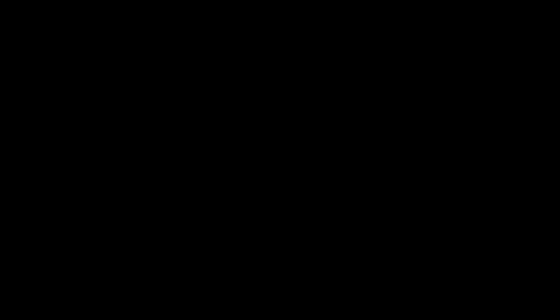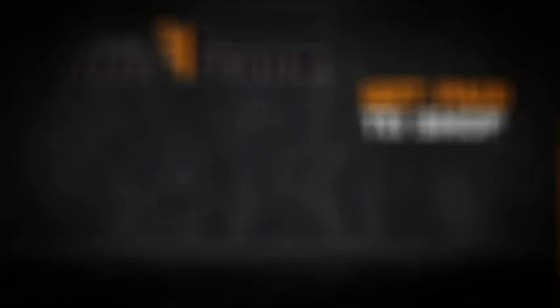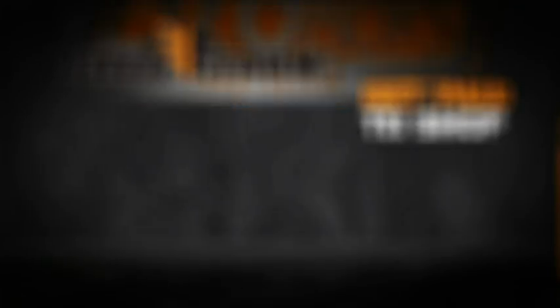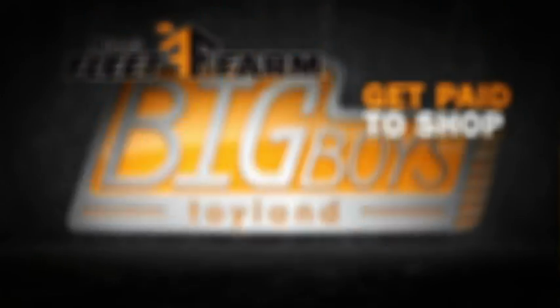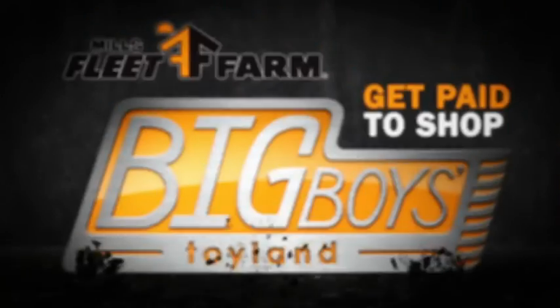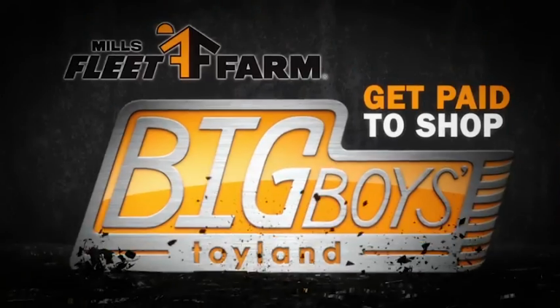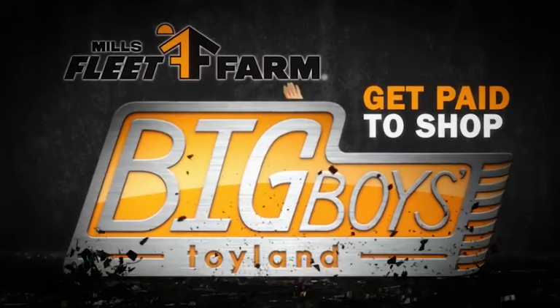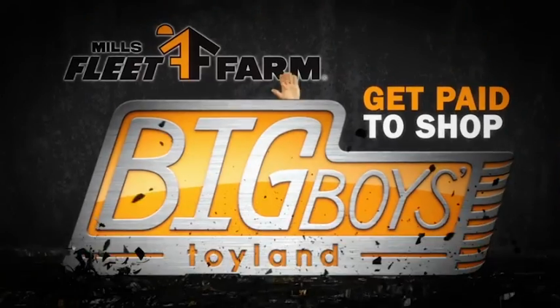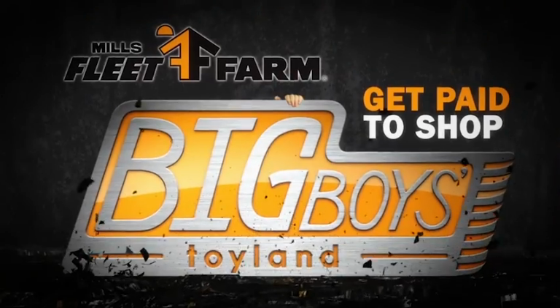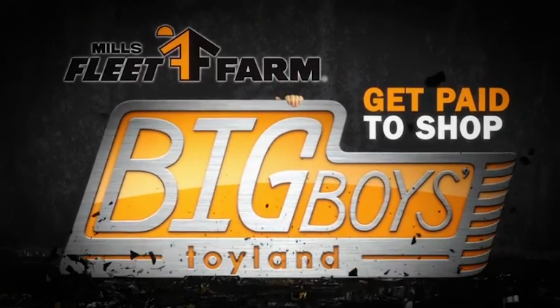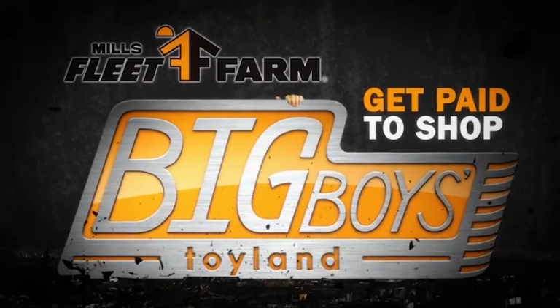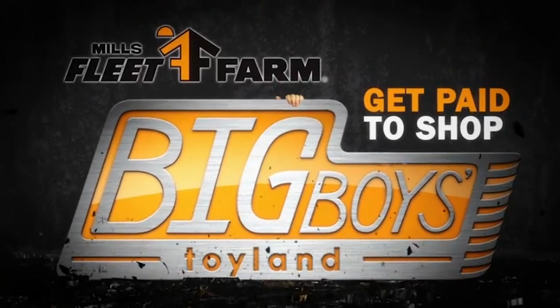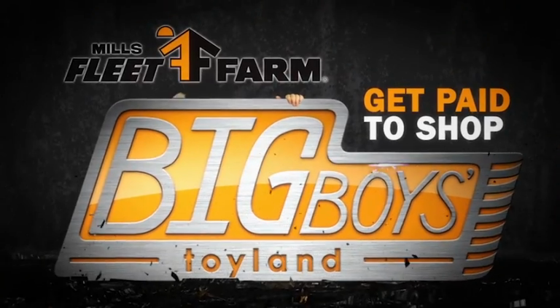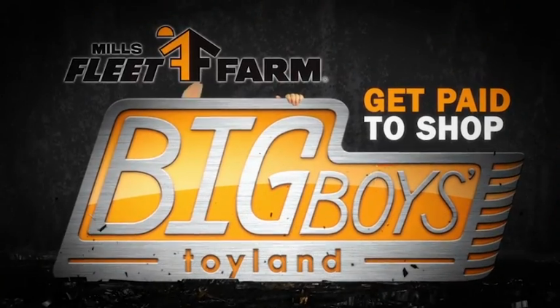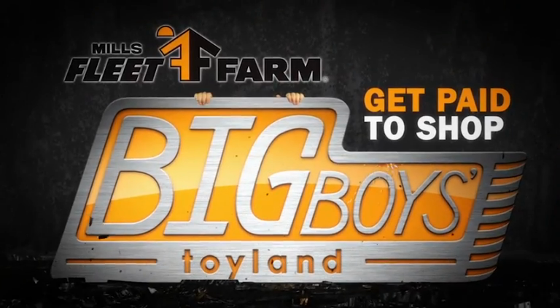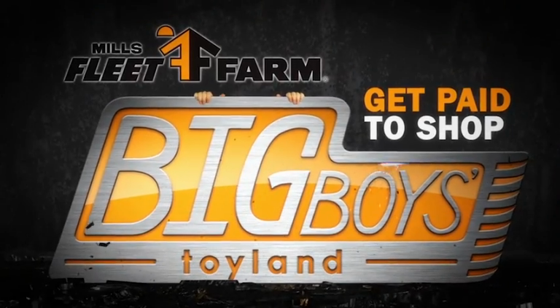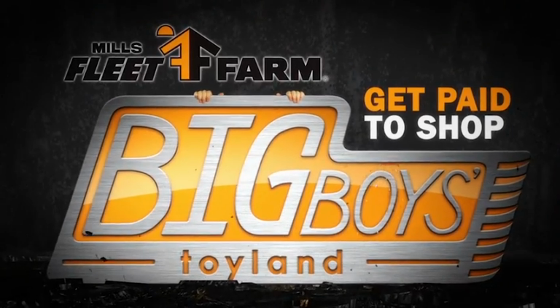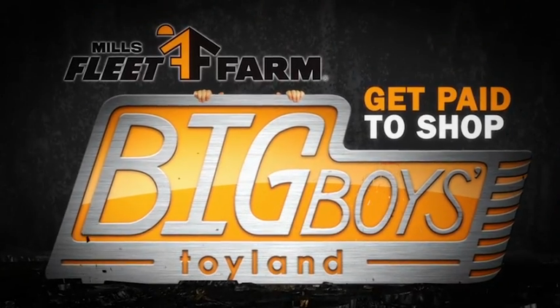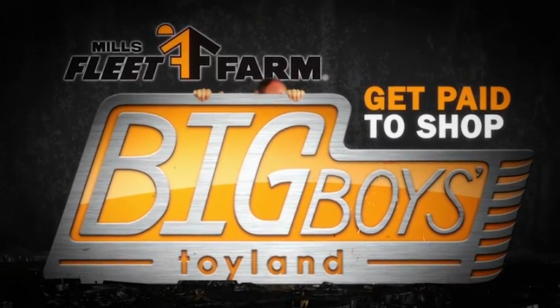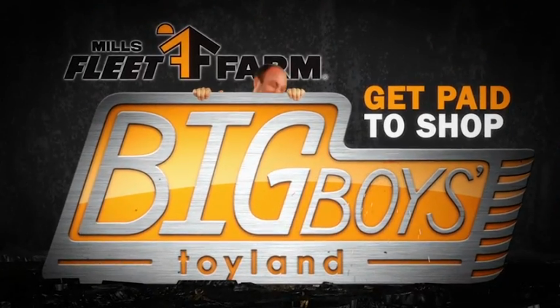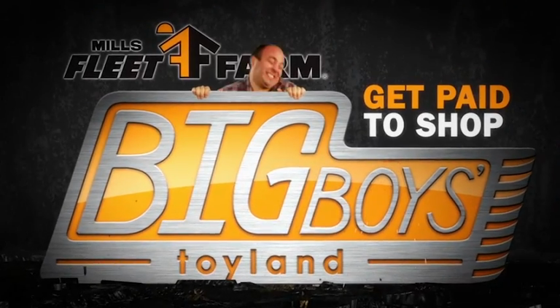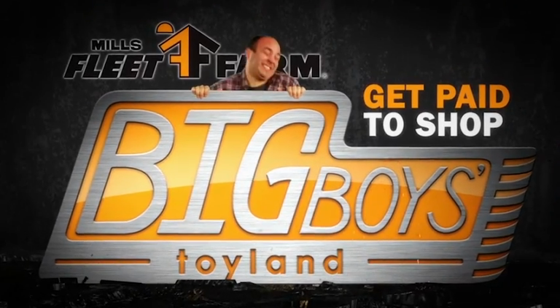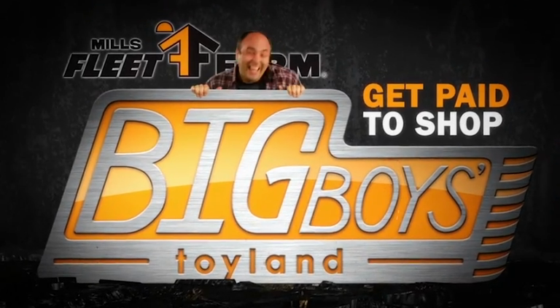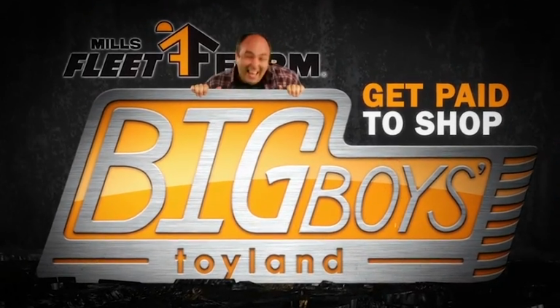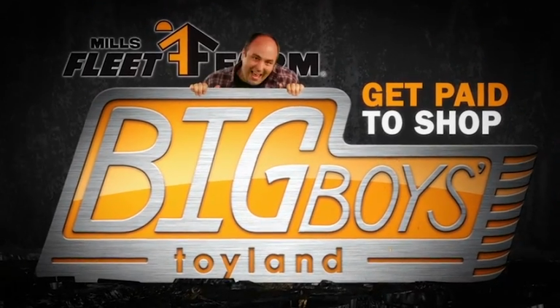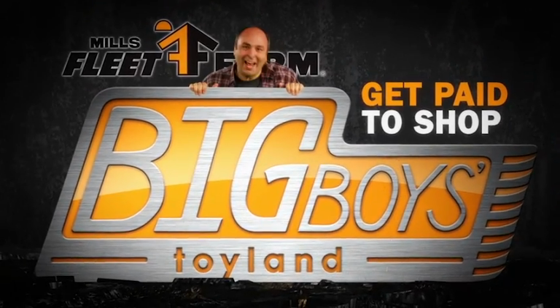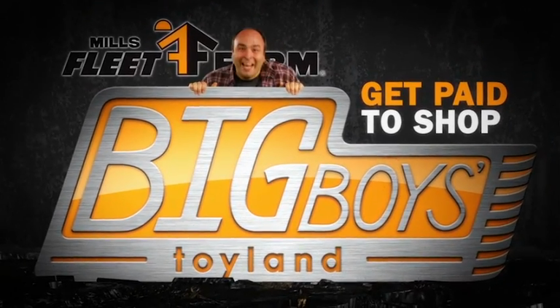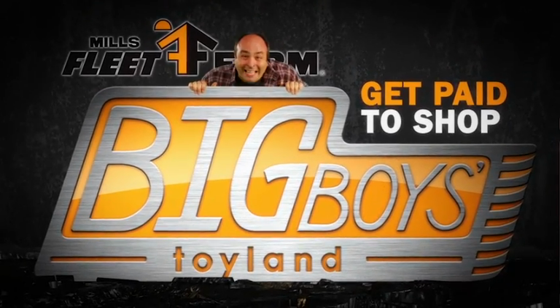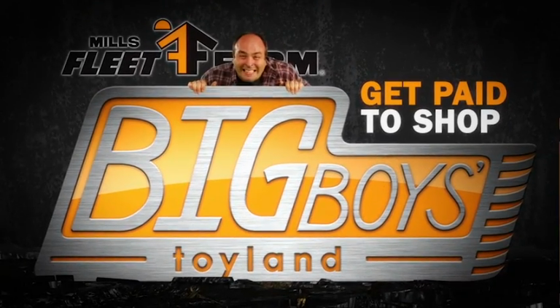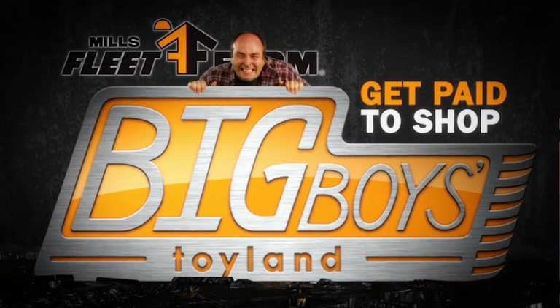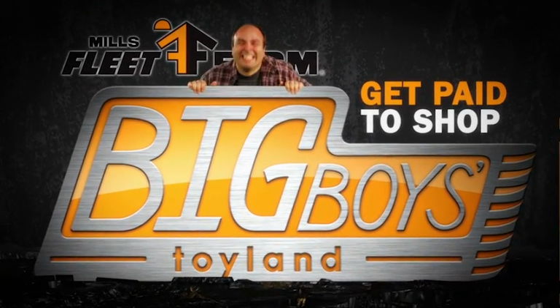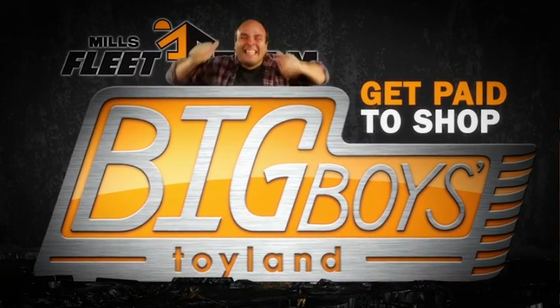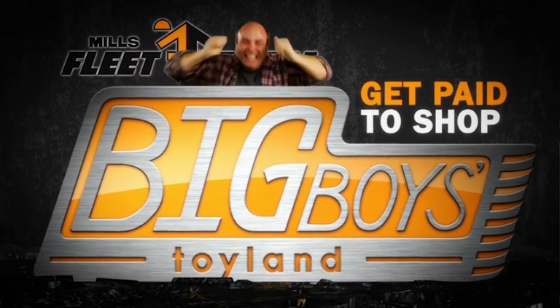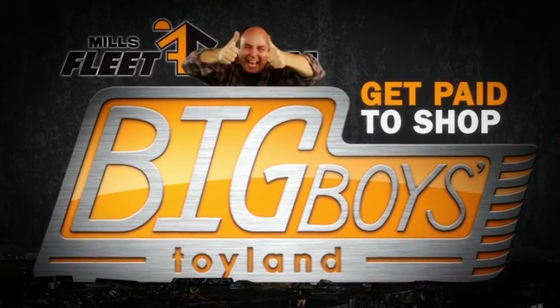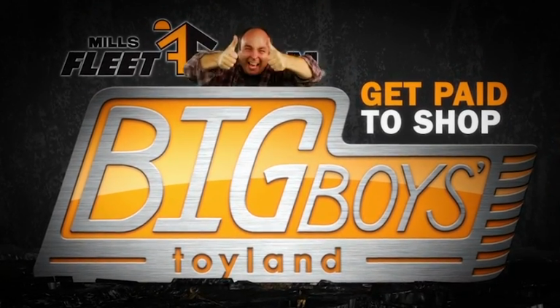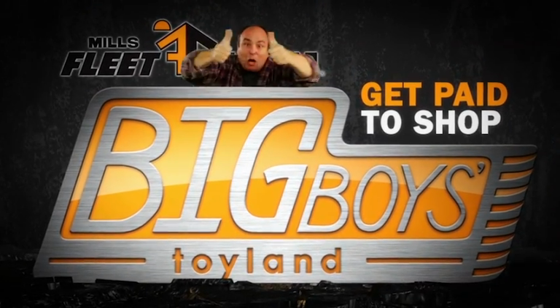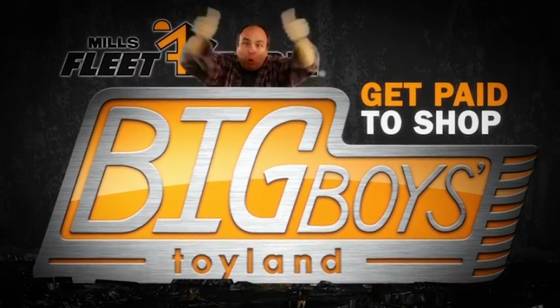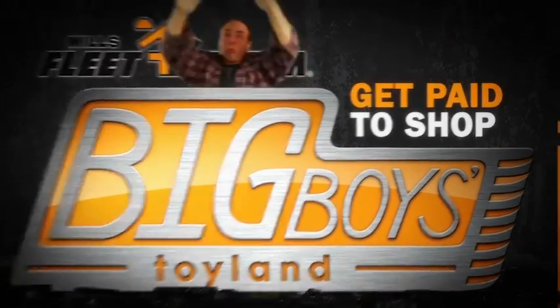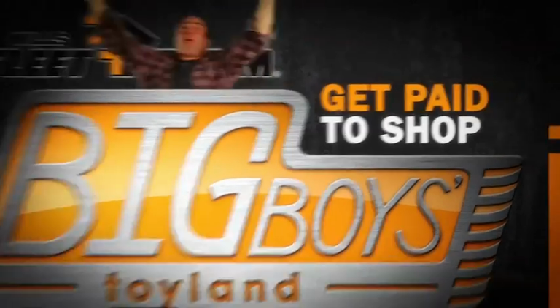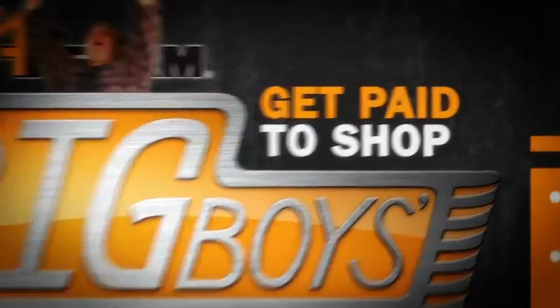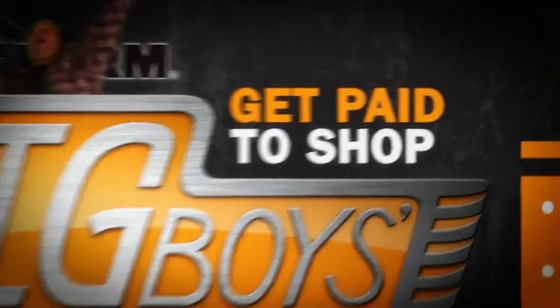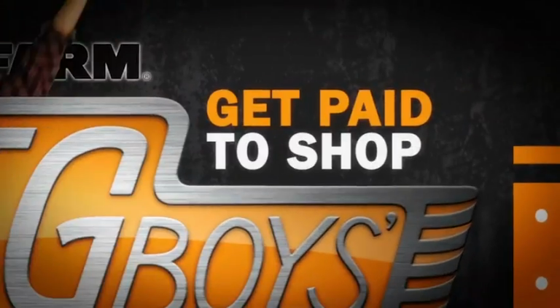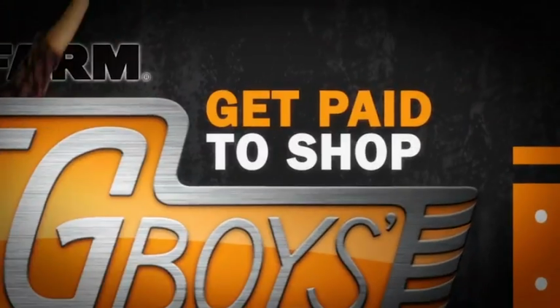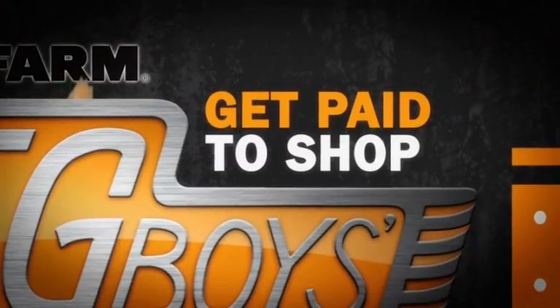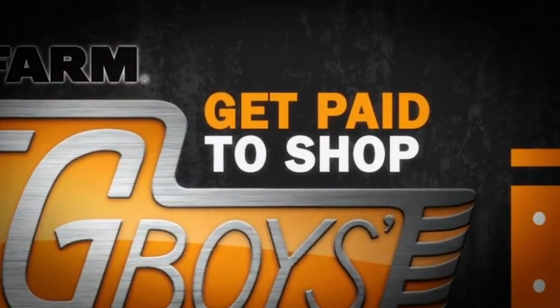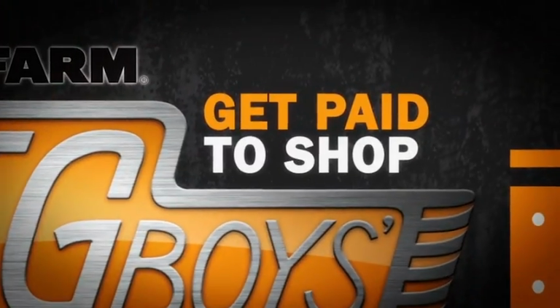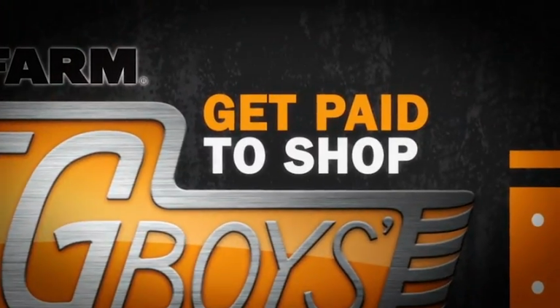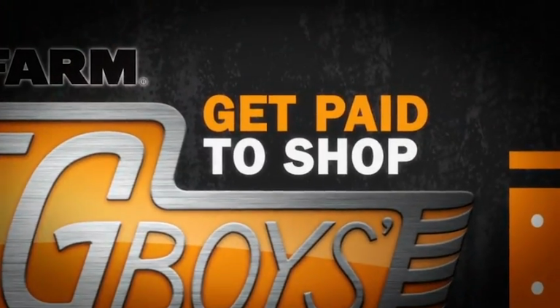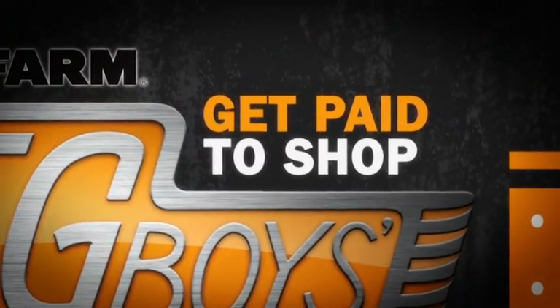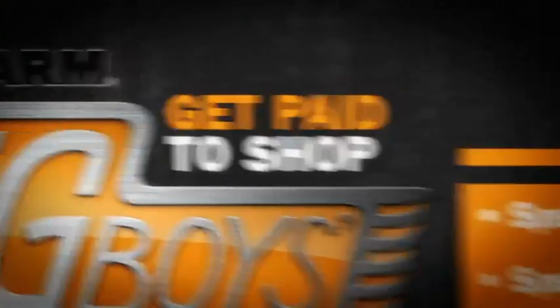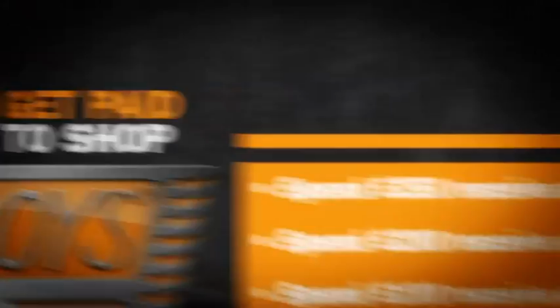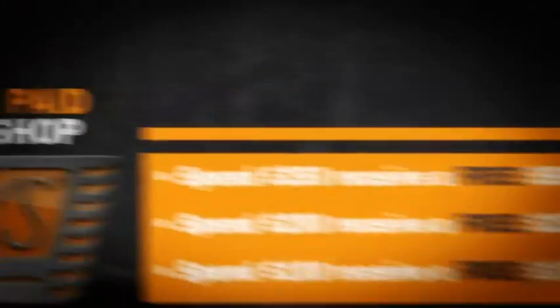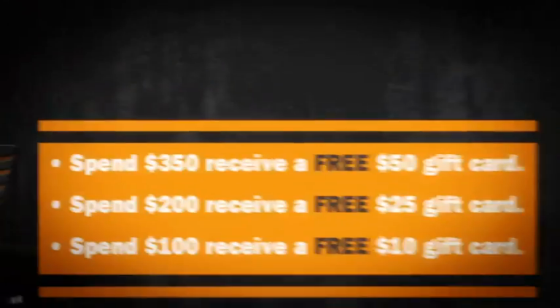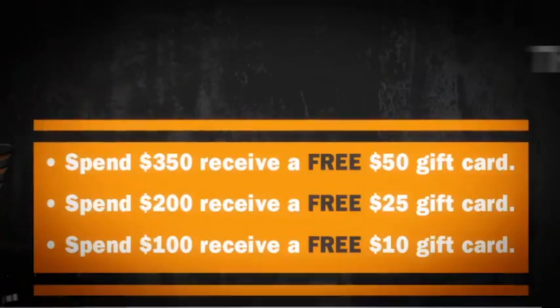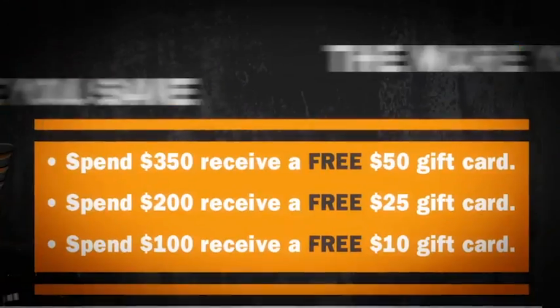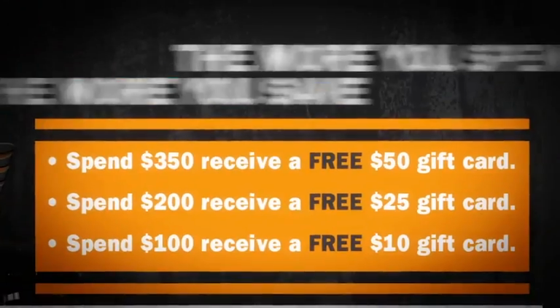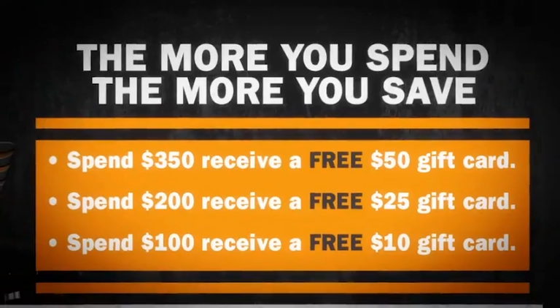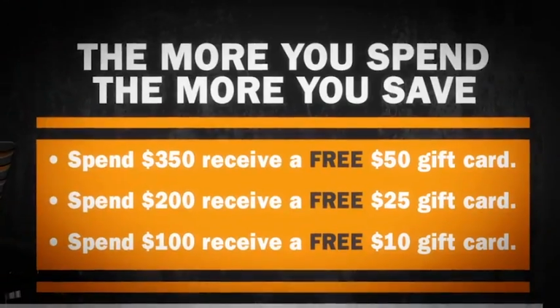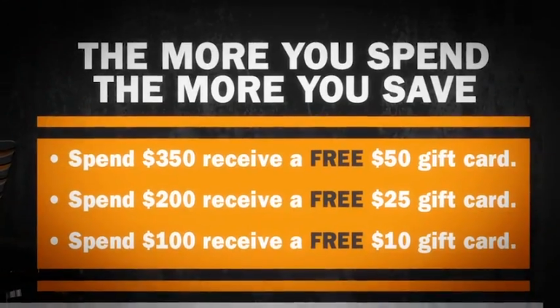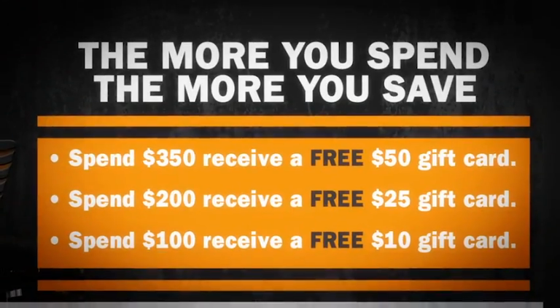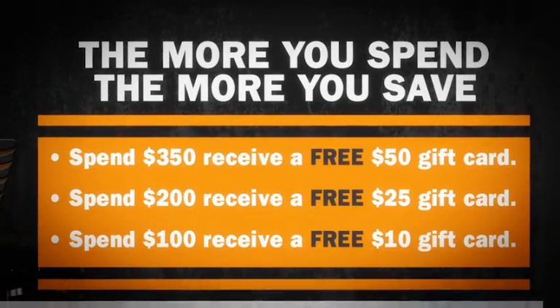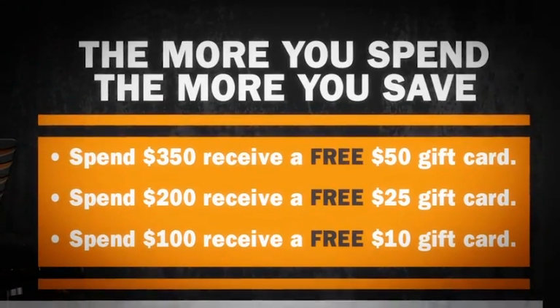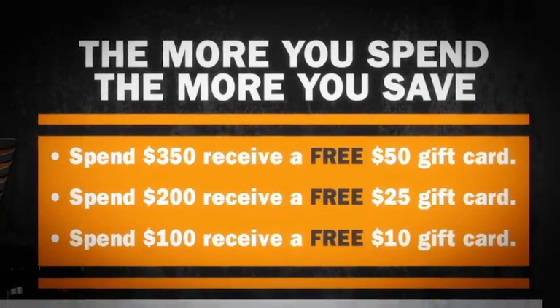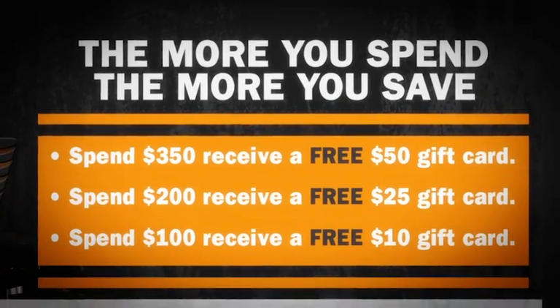Big Boy's Toyland continues this week at Mills Fleet Farm. Get paid to shop with any purchase throughout the store.